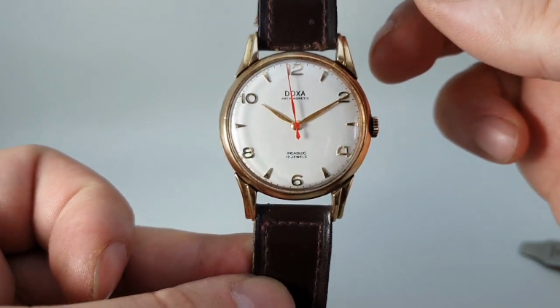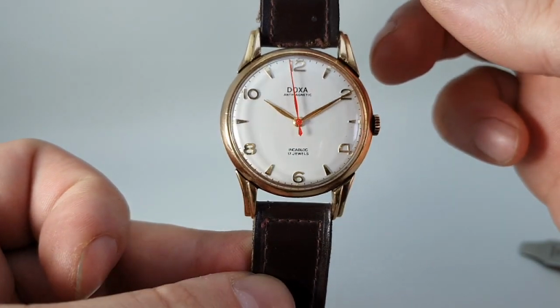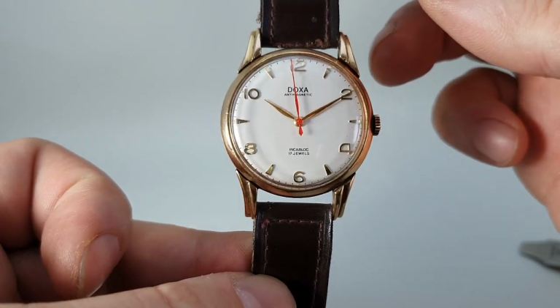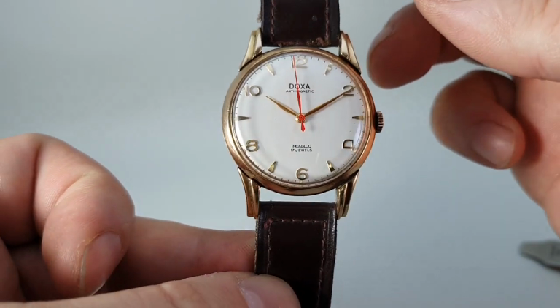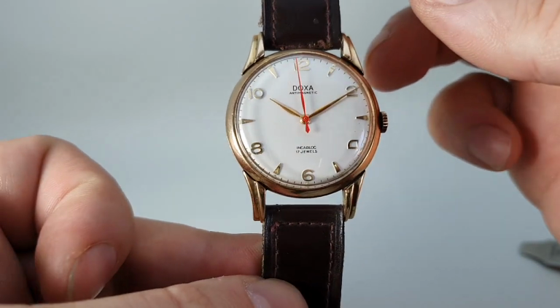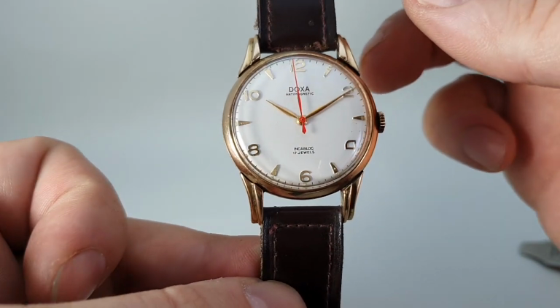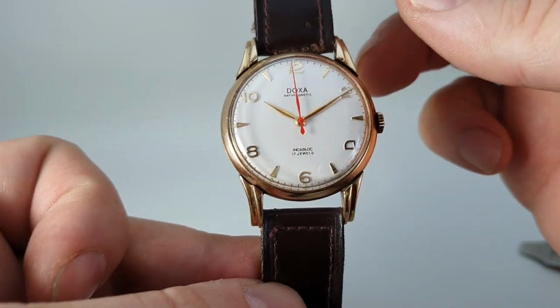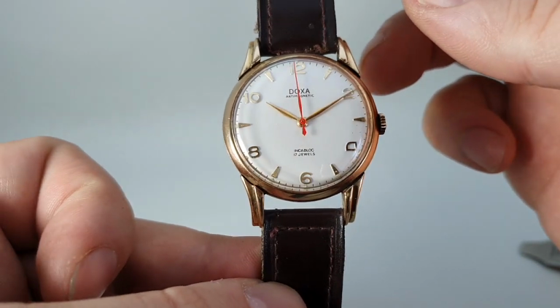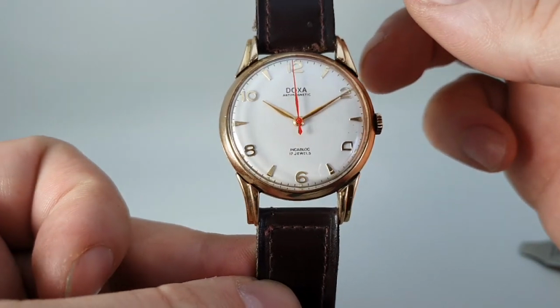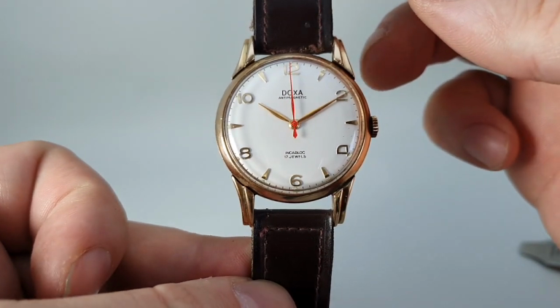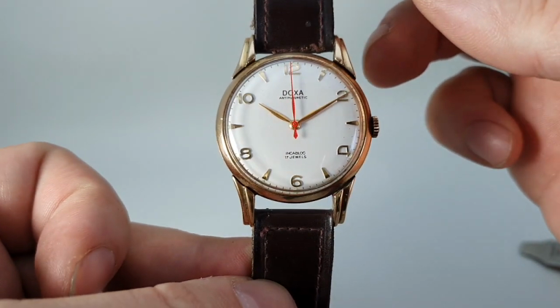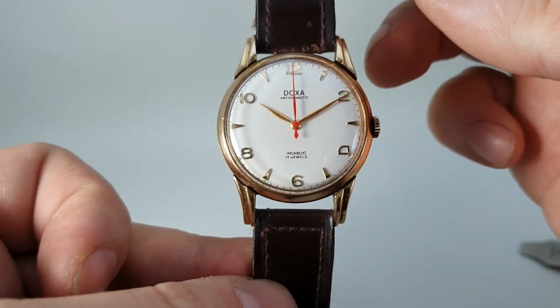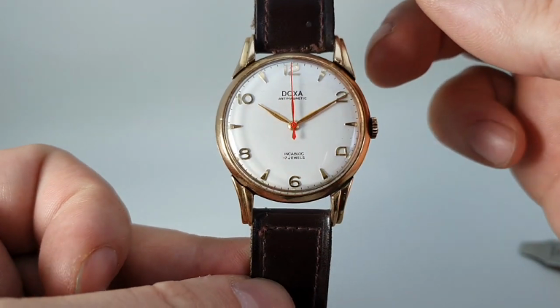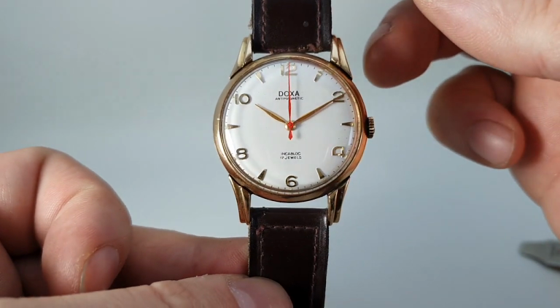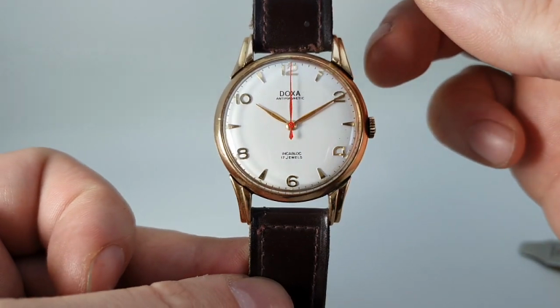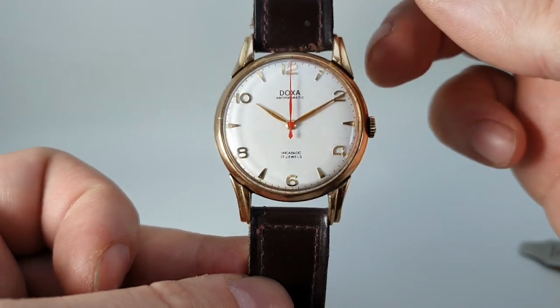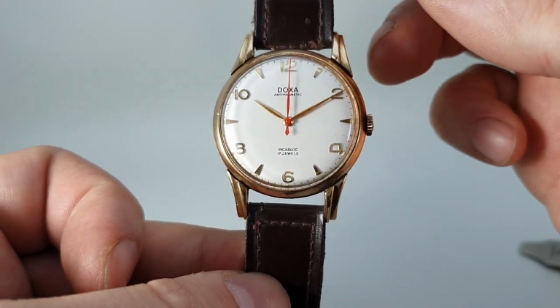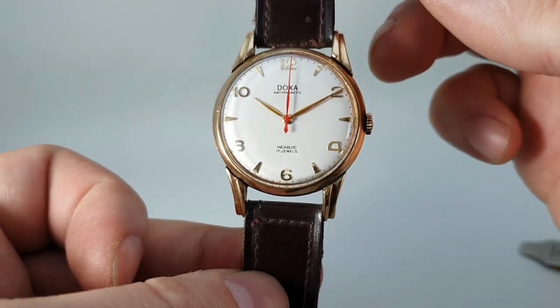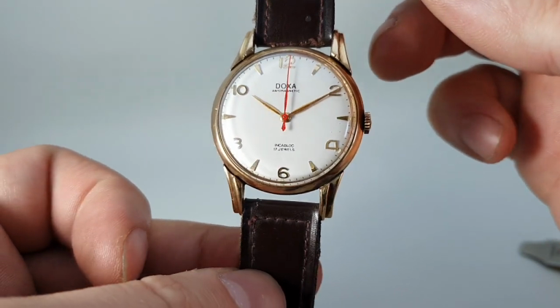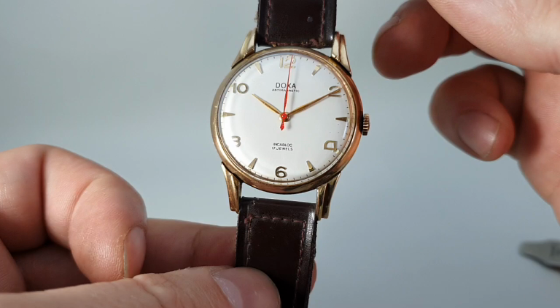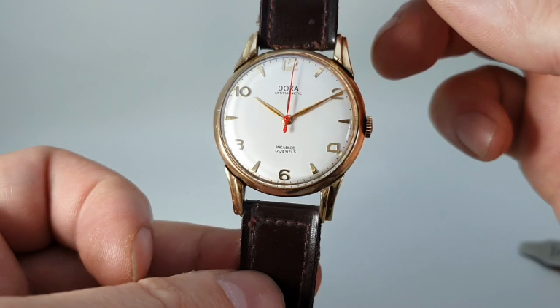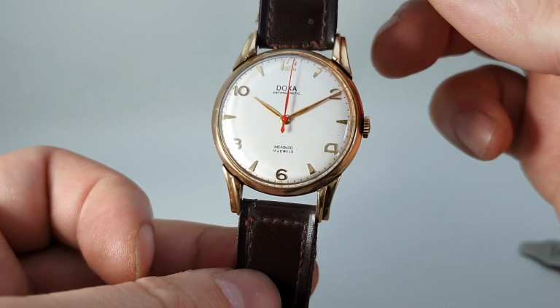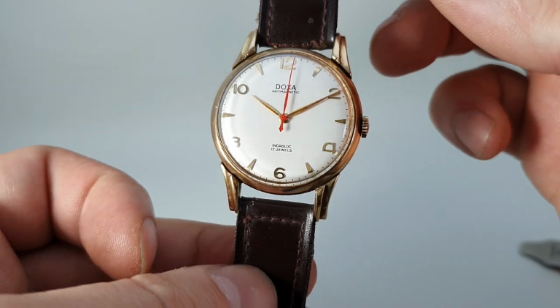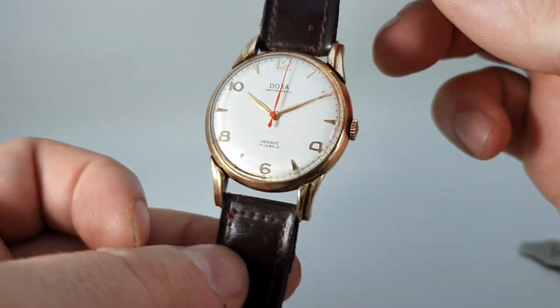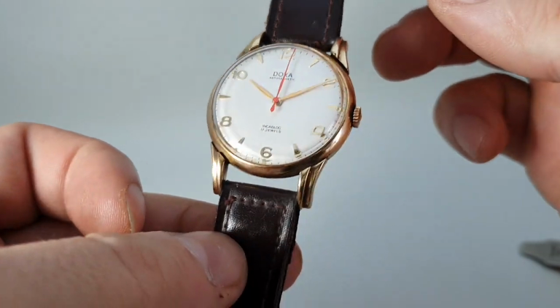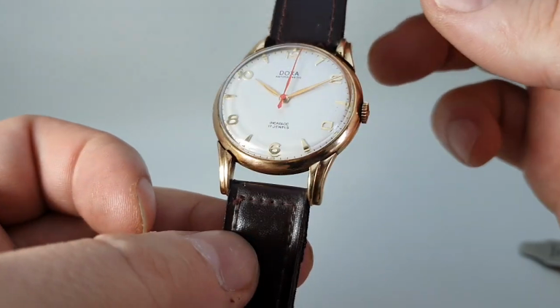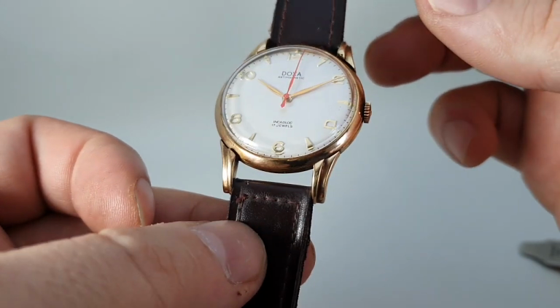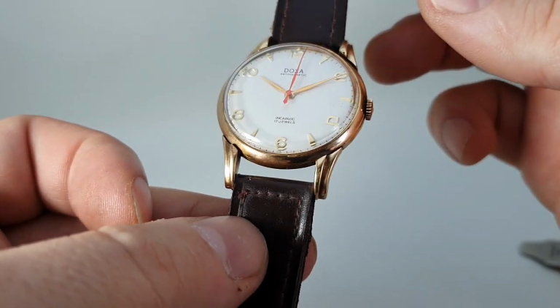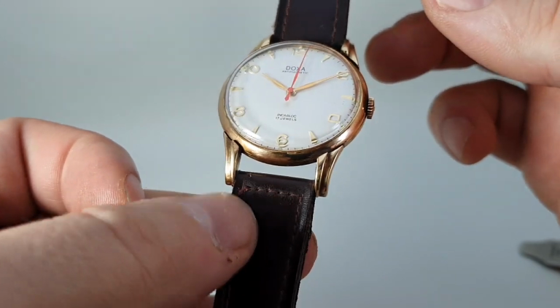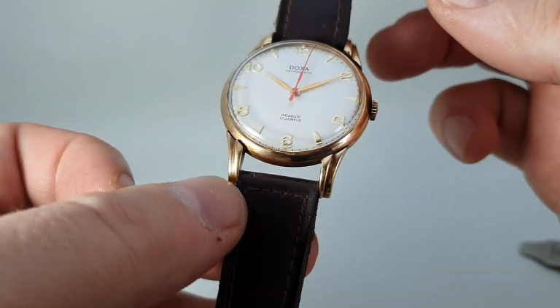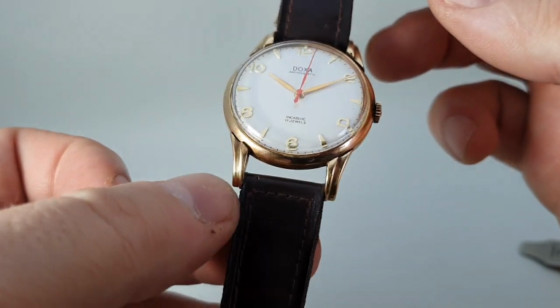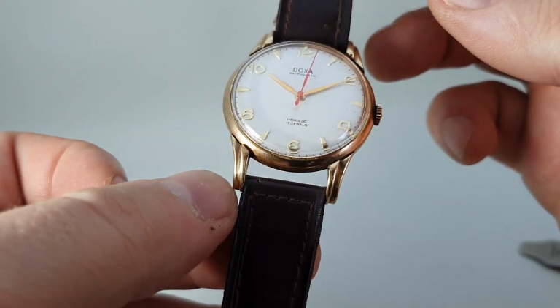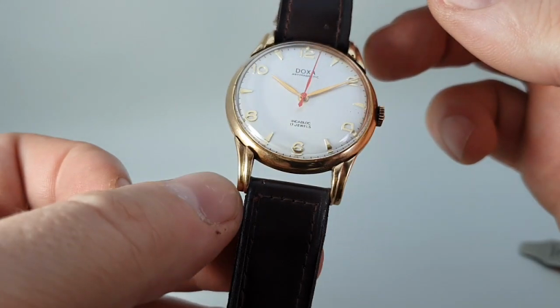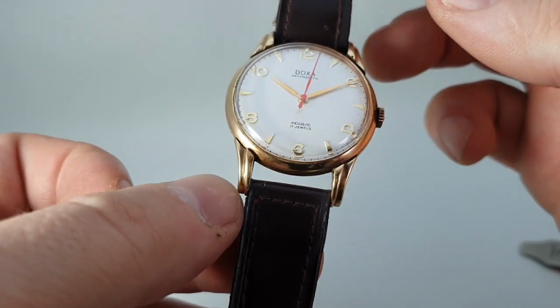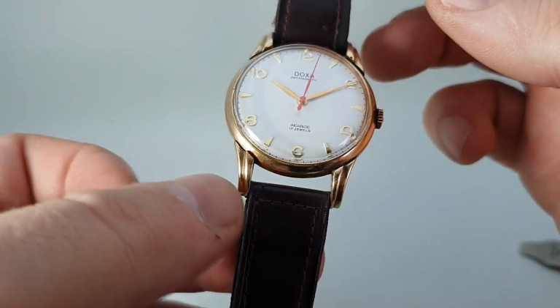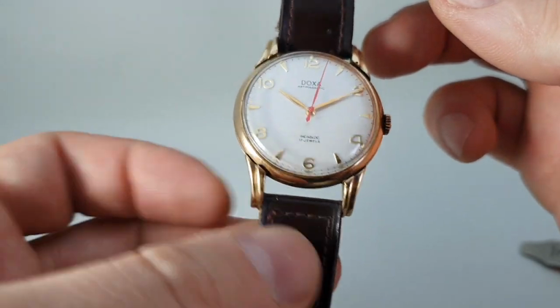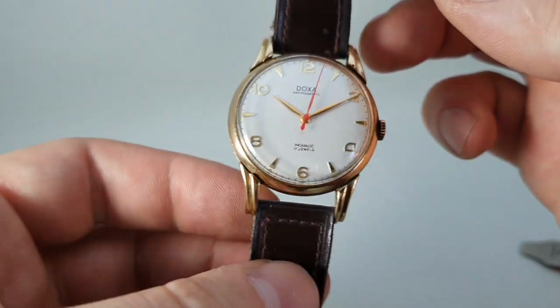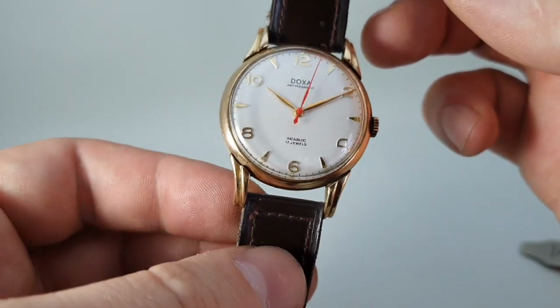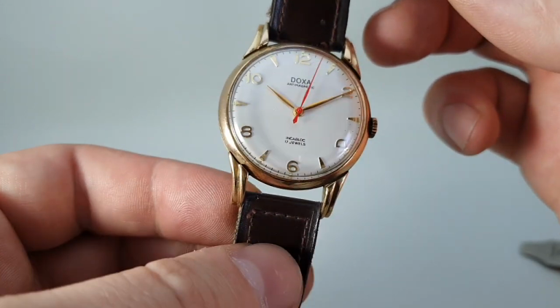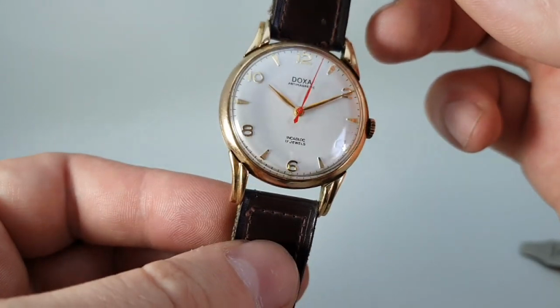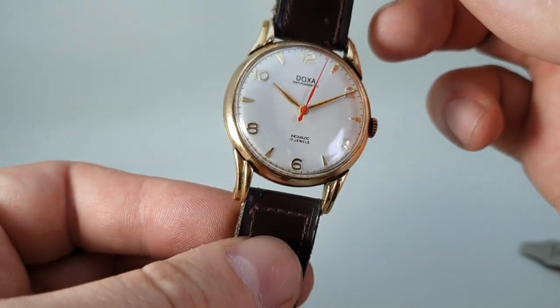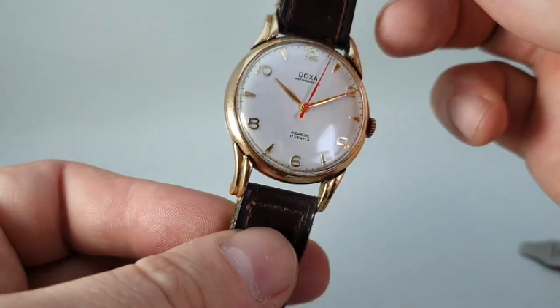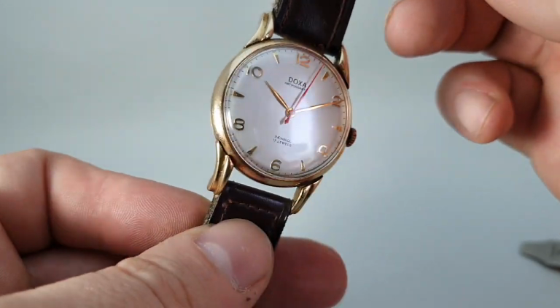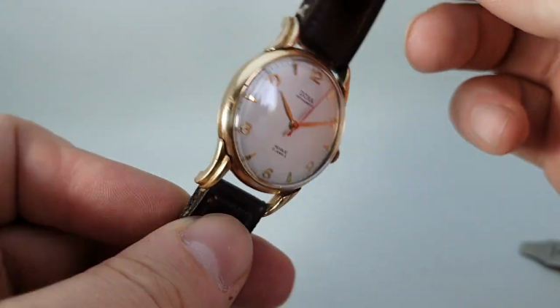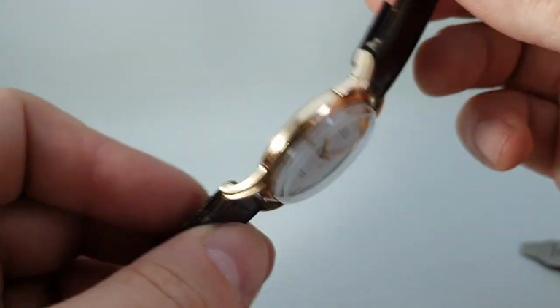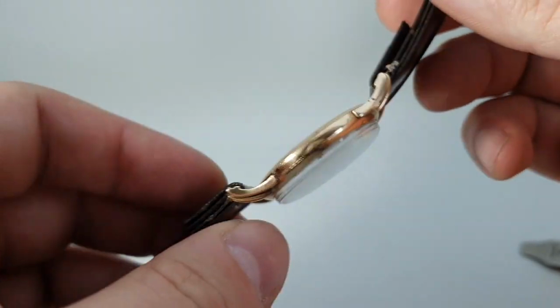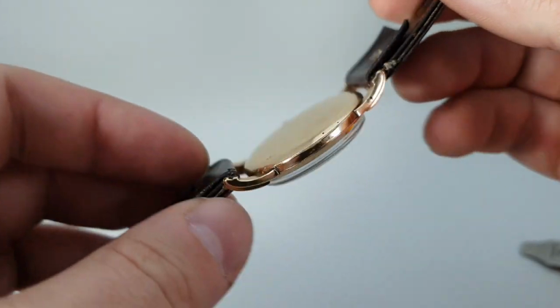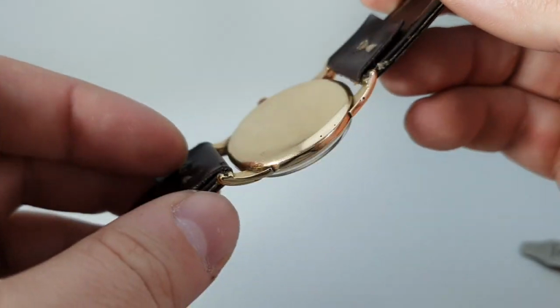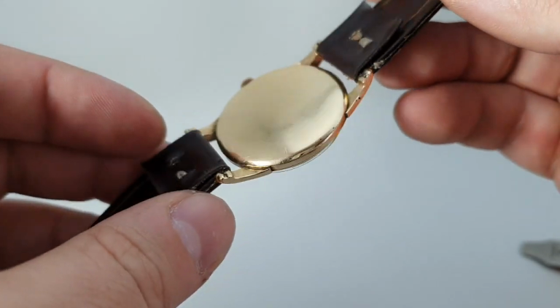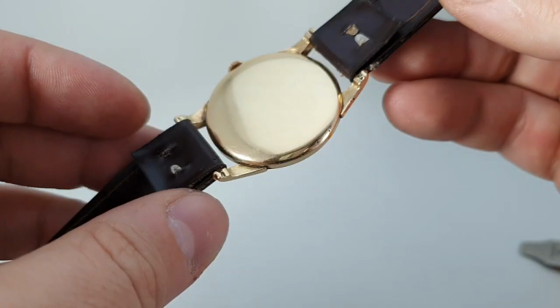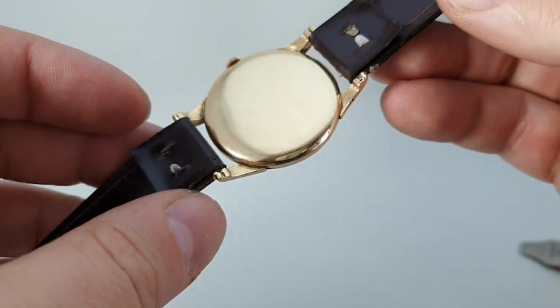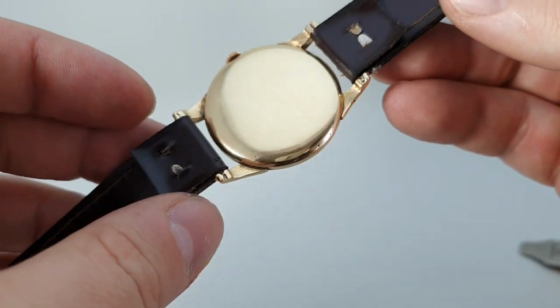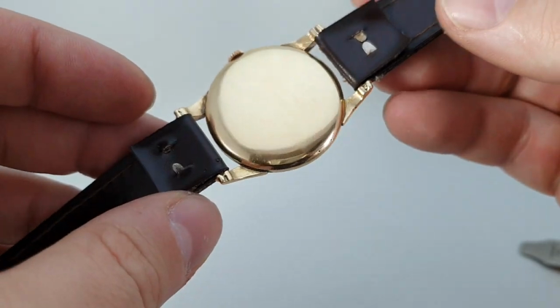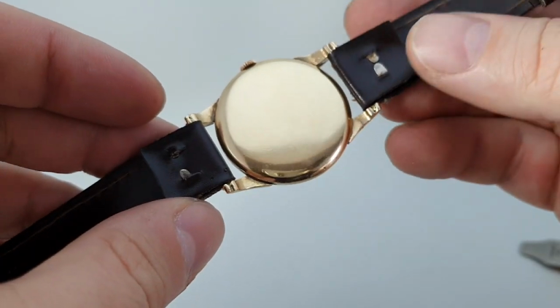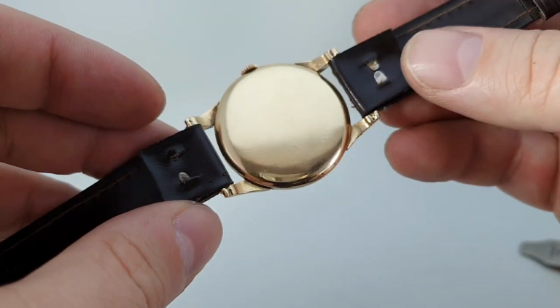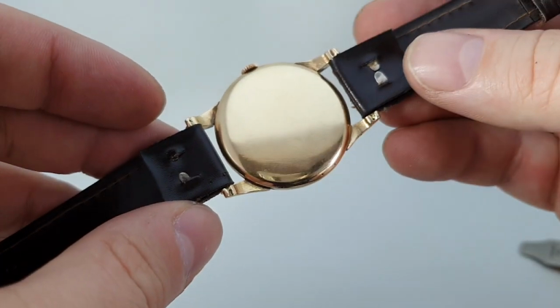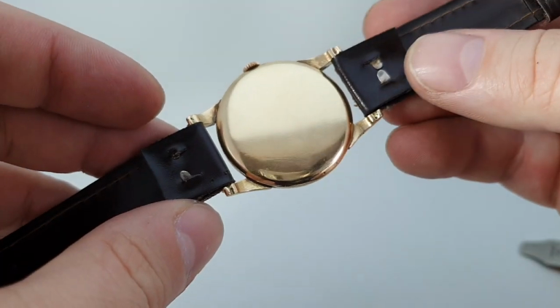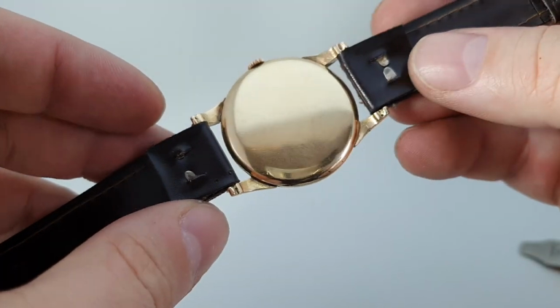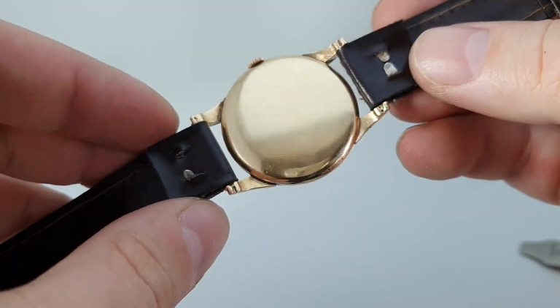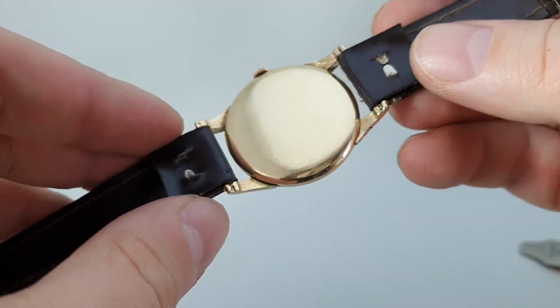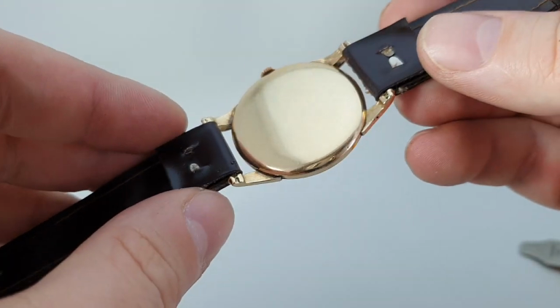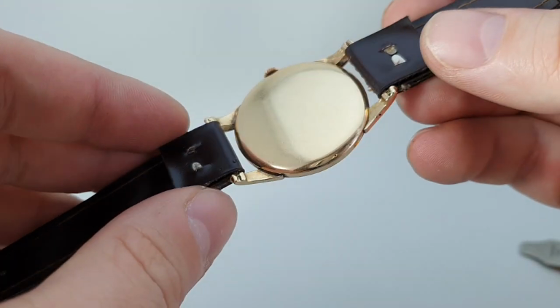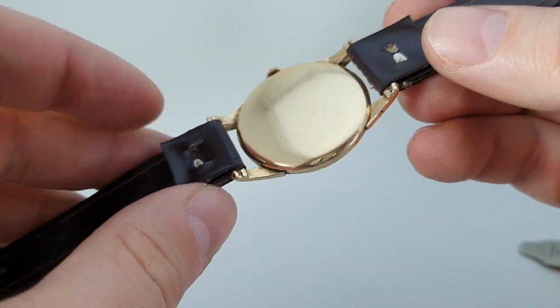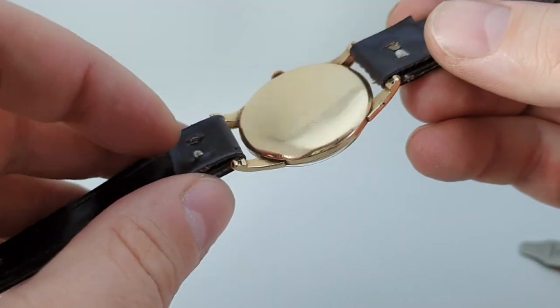As you can see the dial is very clear. Nice stepped lugs. It is a fixed lug watch.